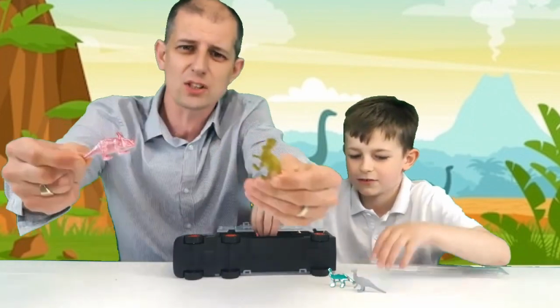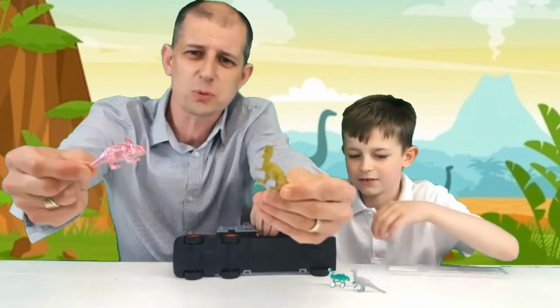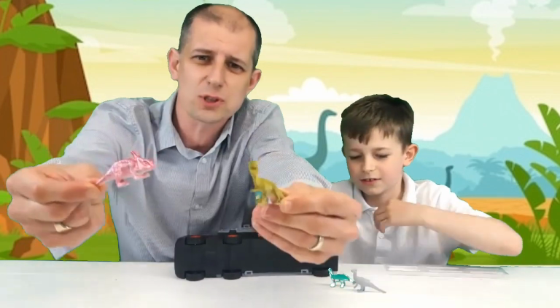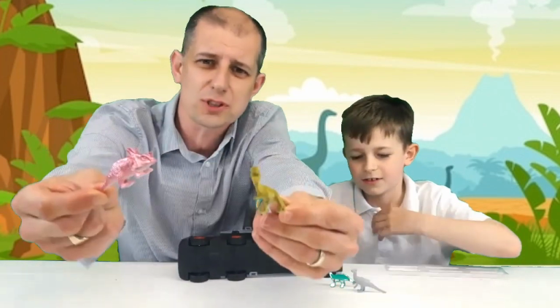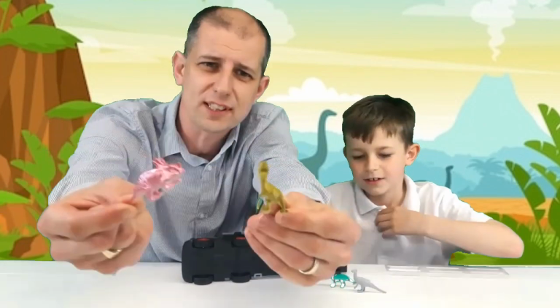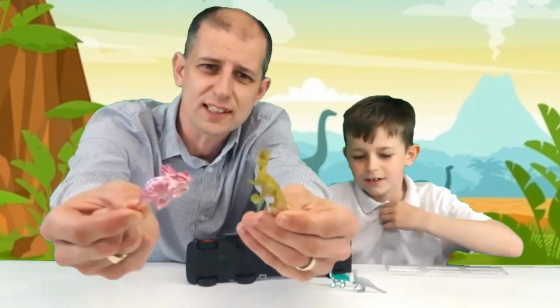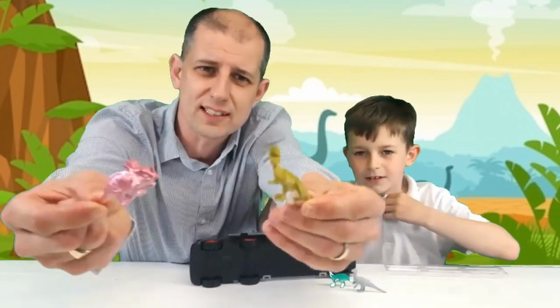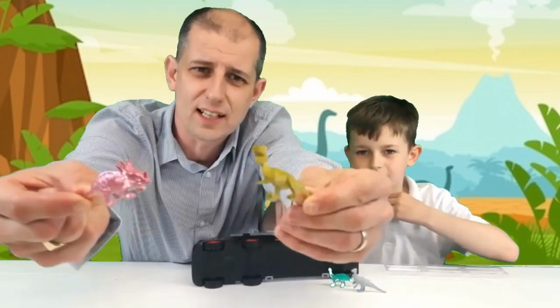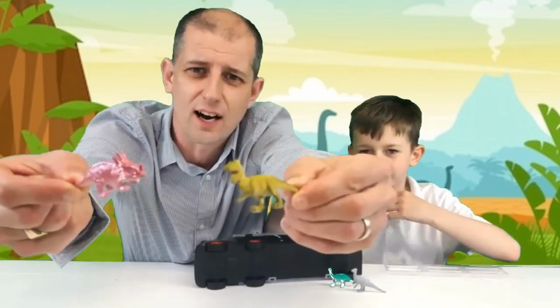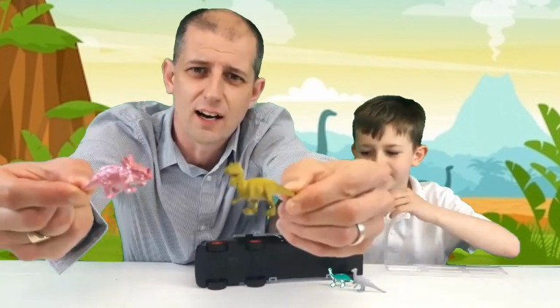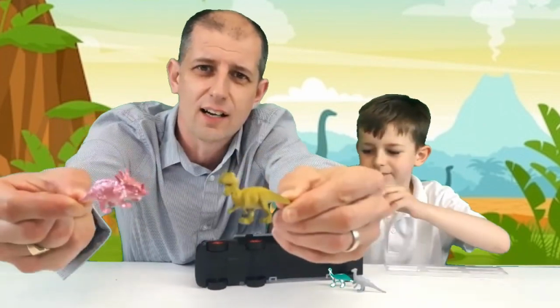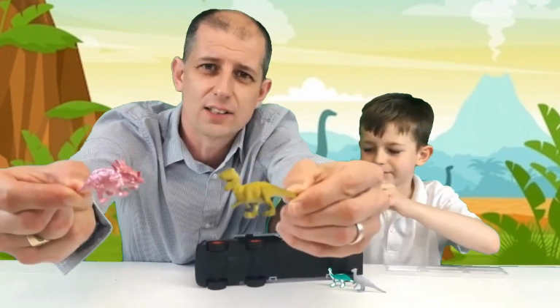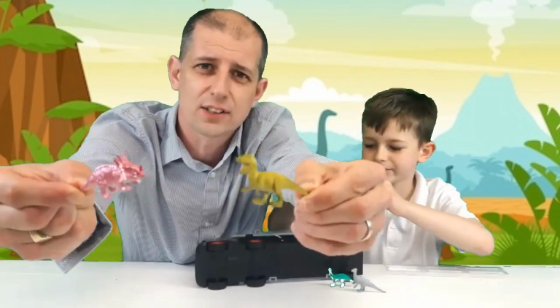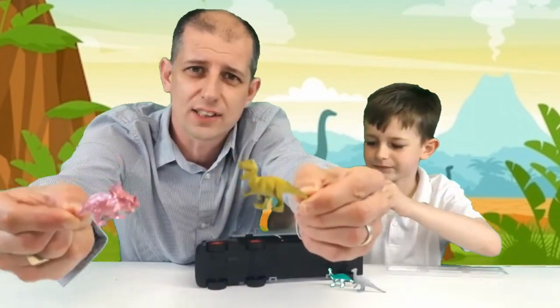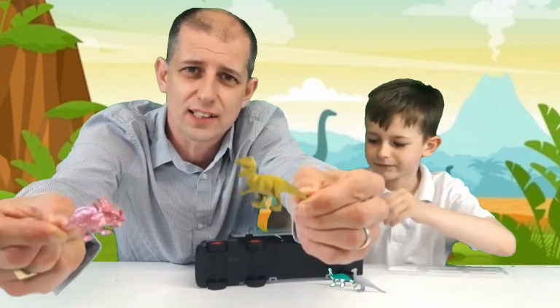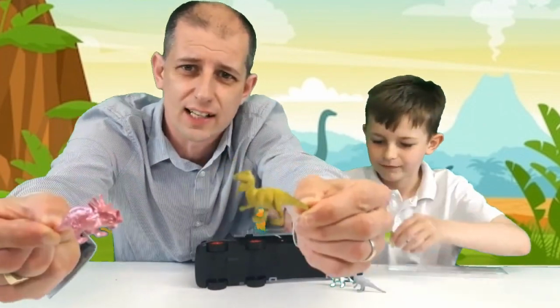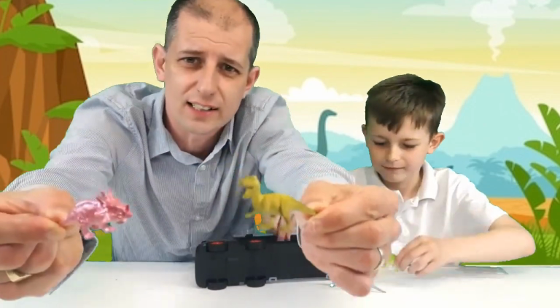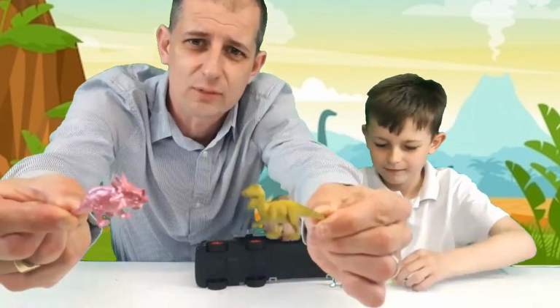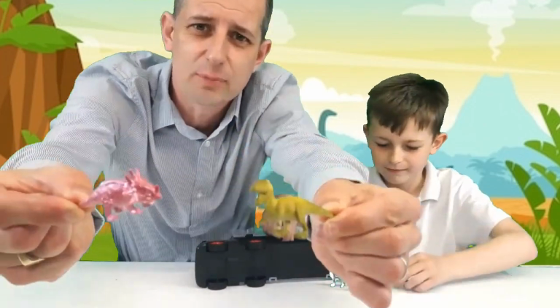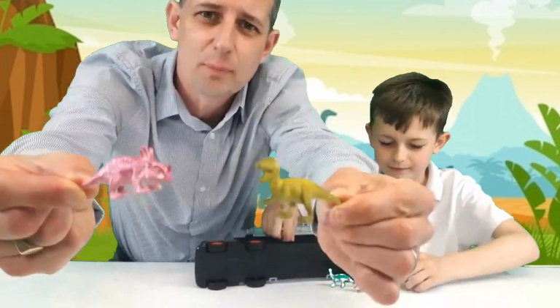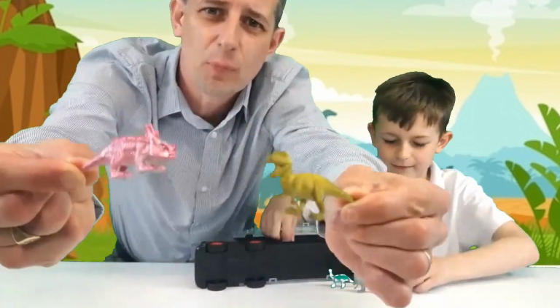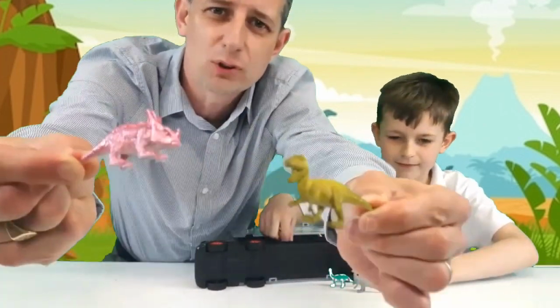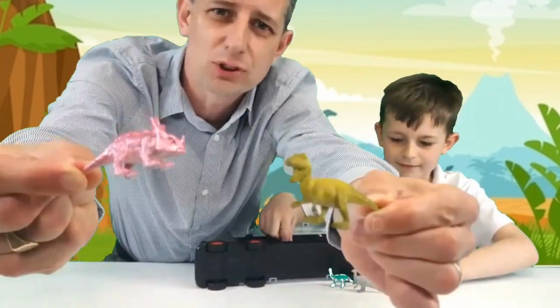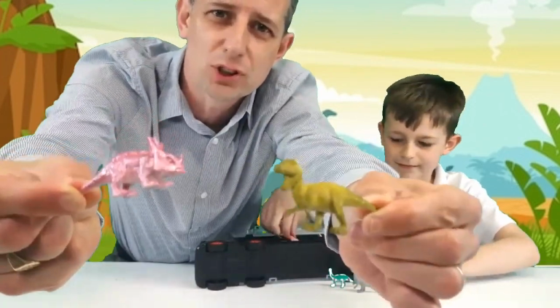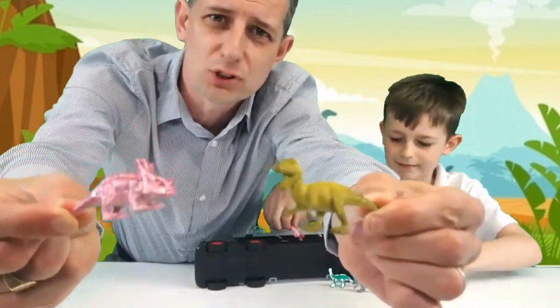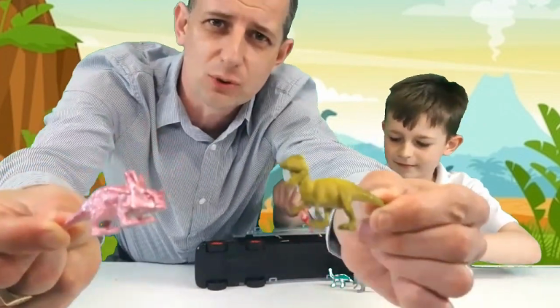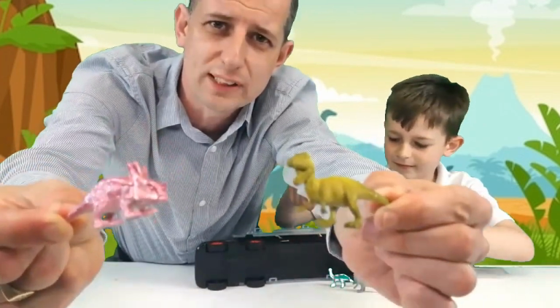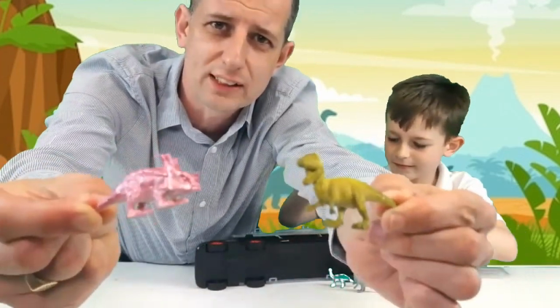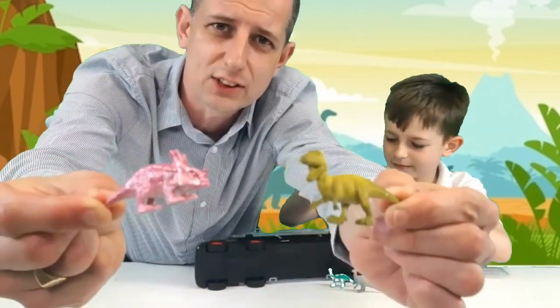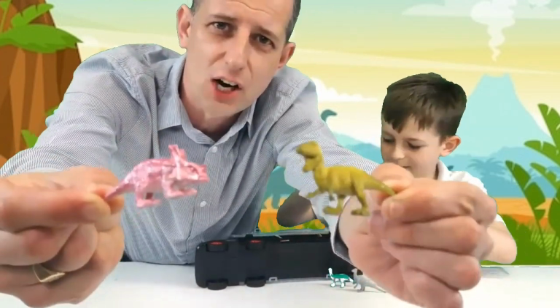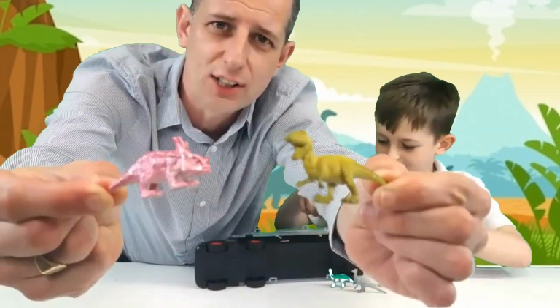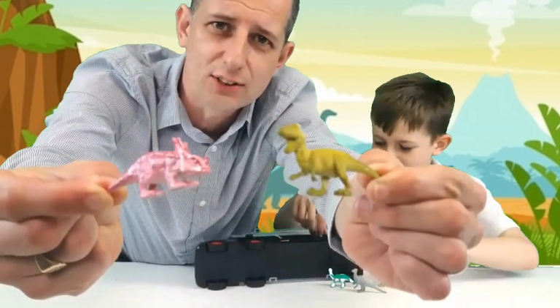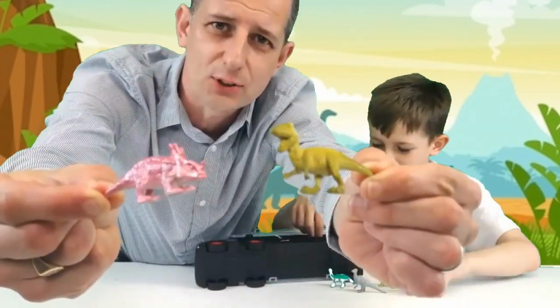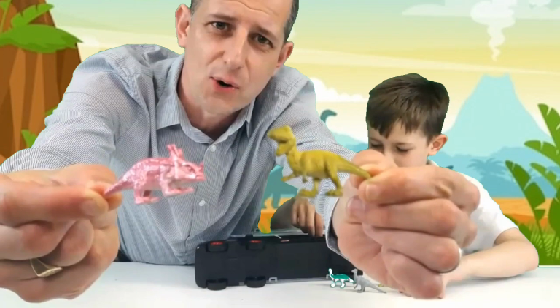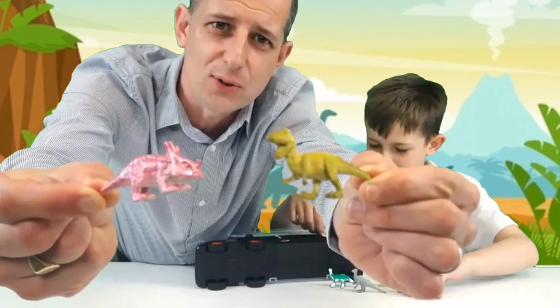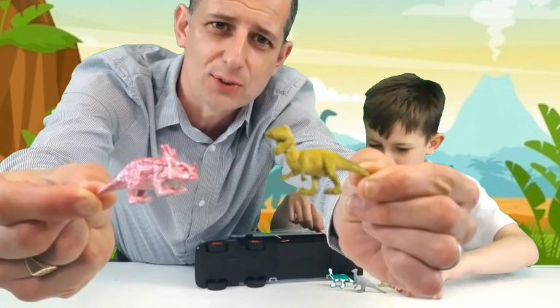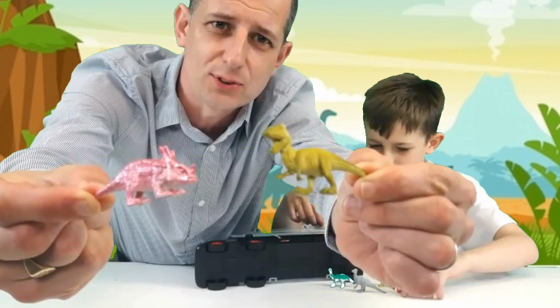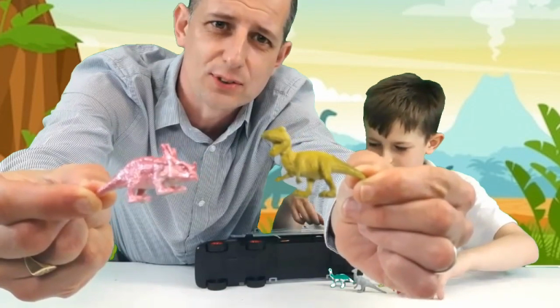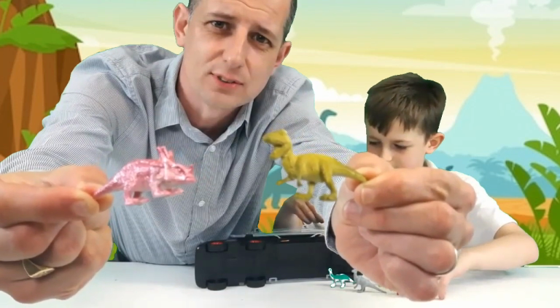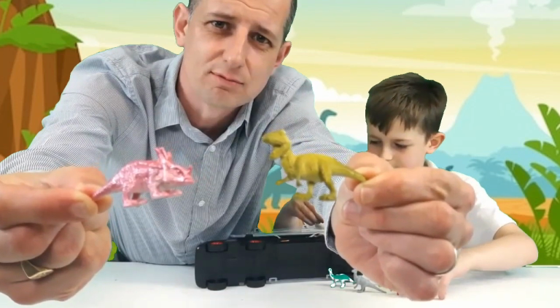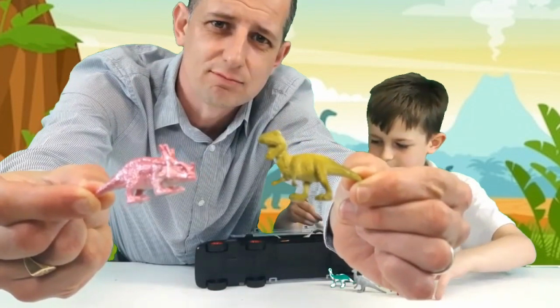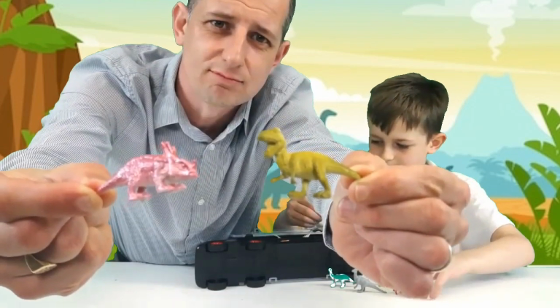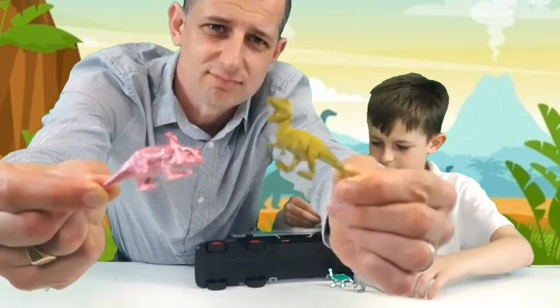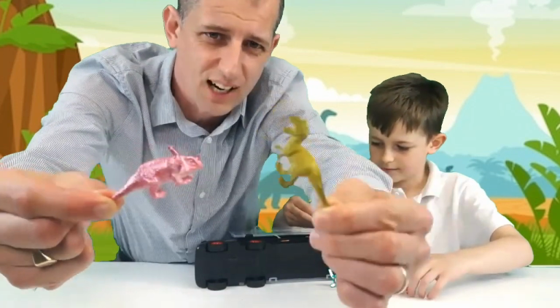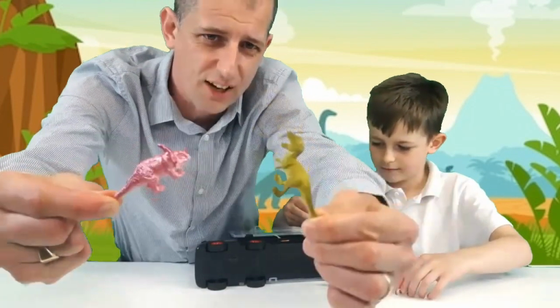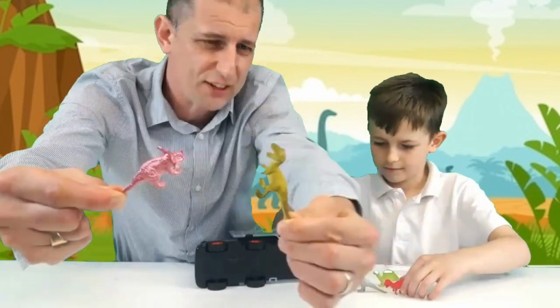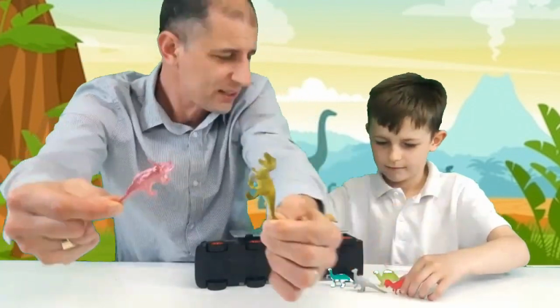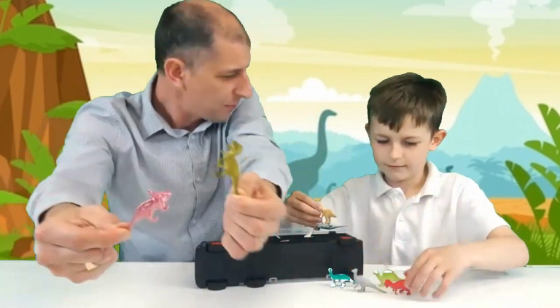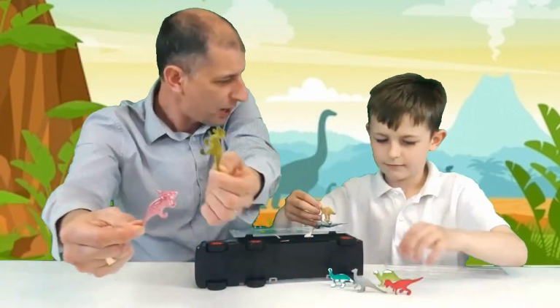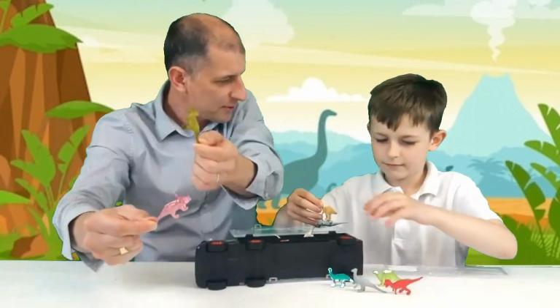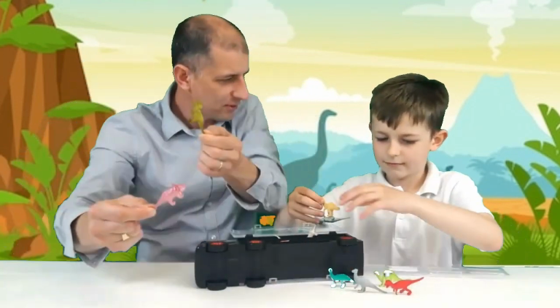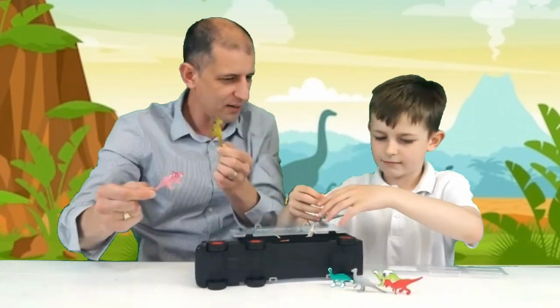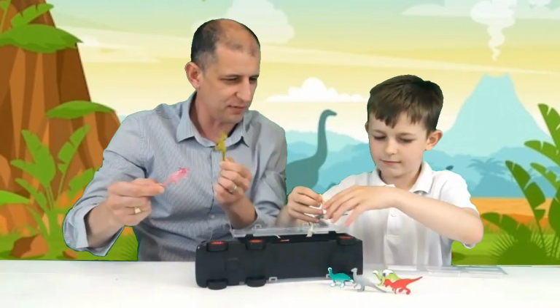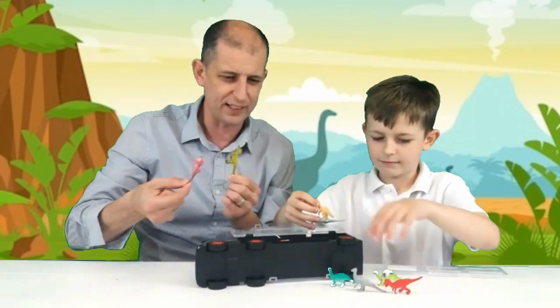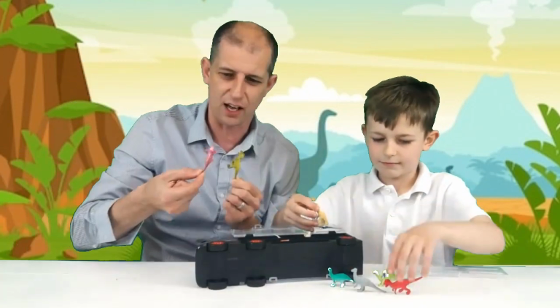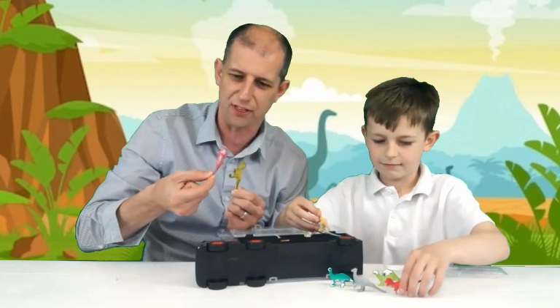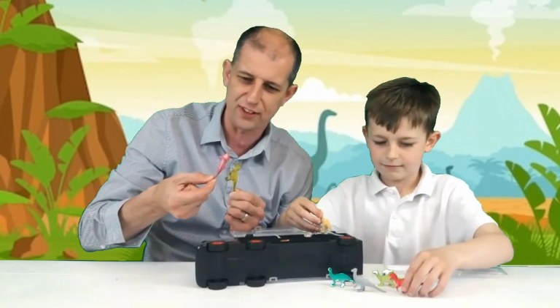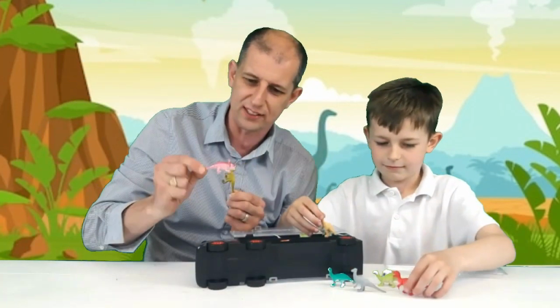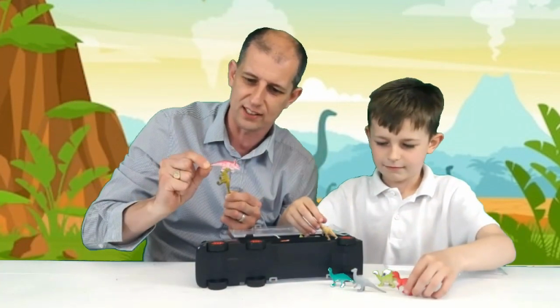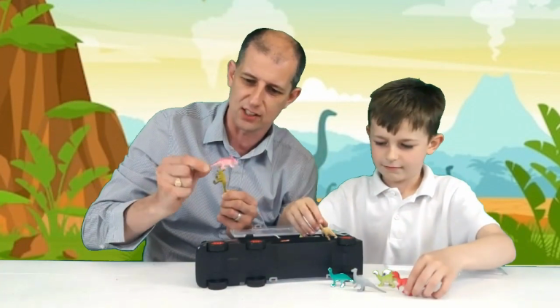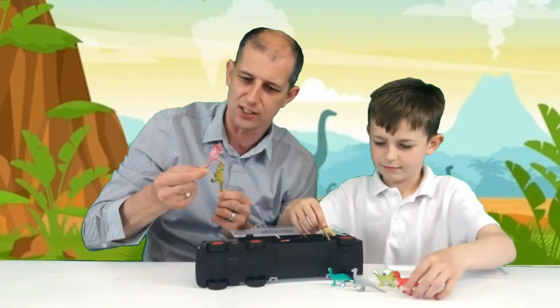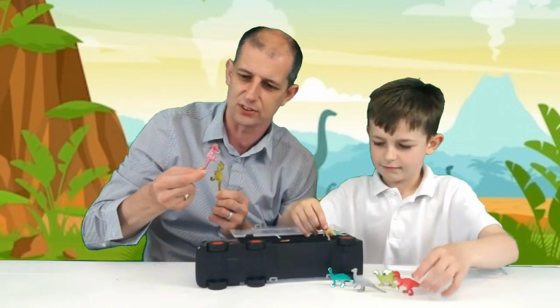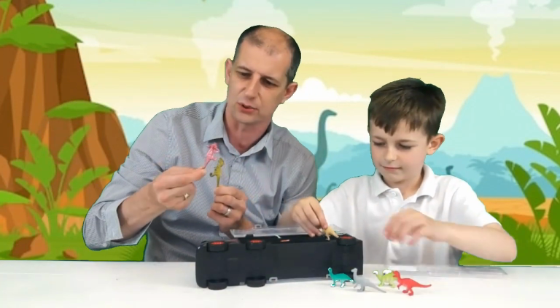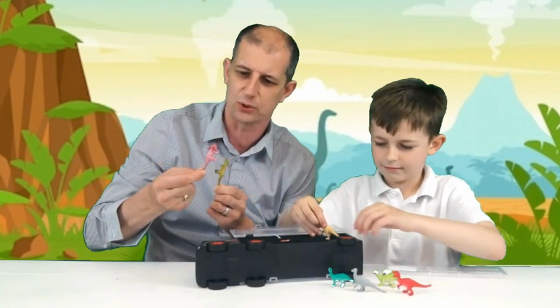Look at all these little dinosaurs — monsters? Dinosaurs? What are they — monsters or dinosaurs? You tell us guys, what do you think these are? Little monsters or little dinosaurs? I think you might be right Flynn, I think they're dinosaurs.